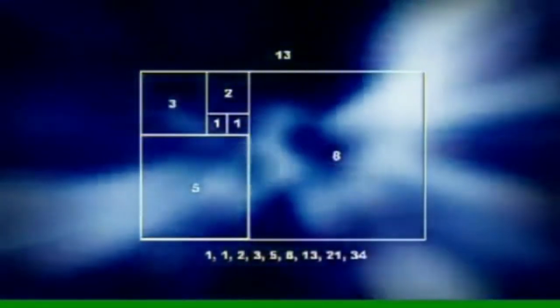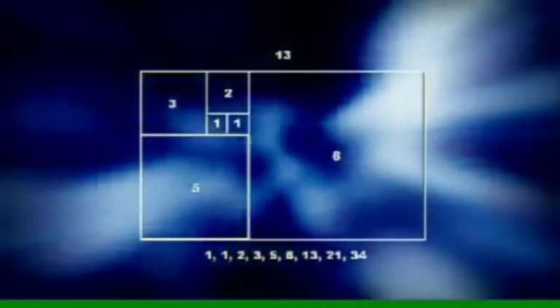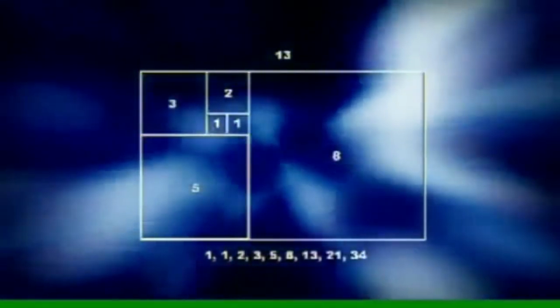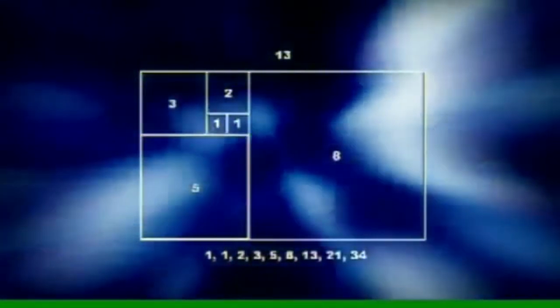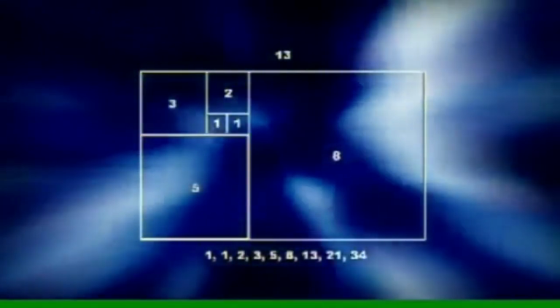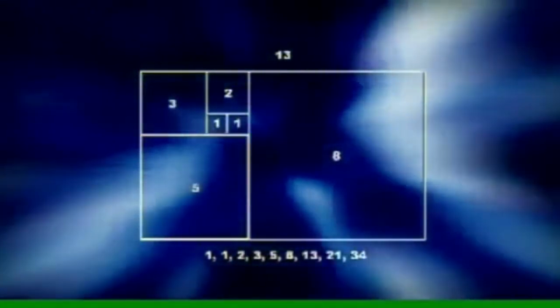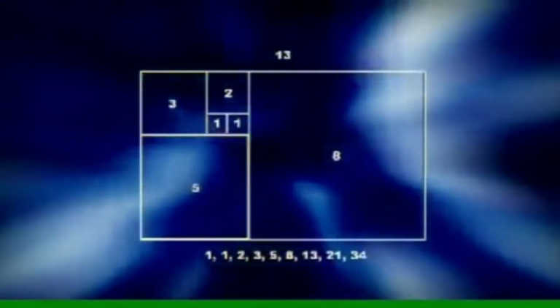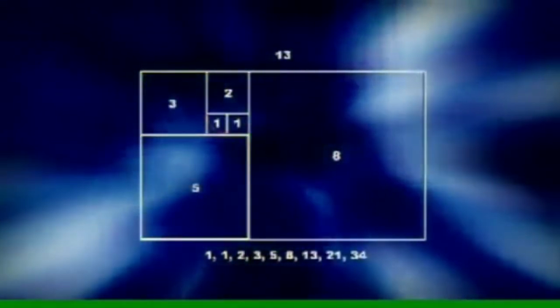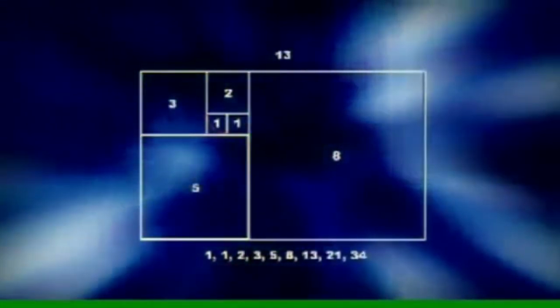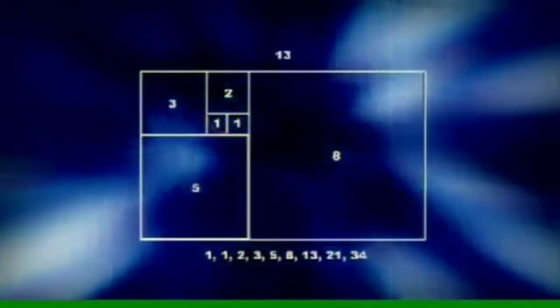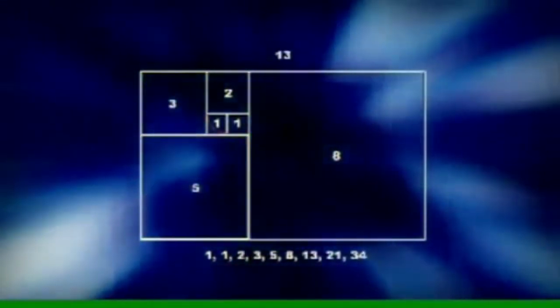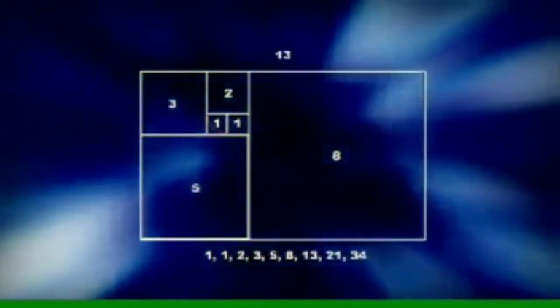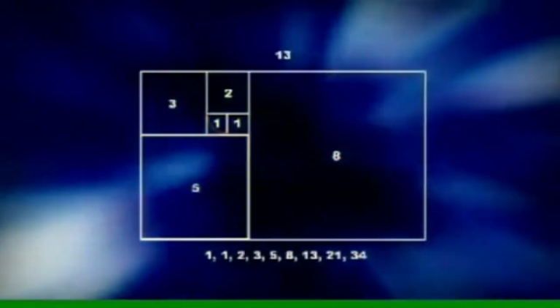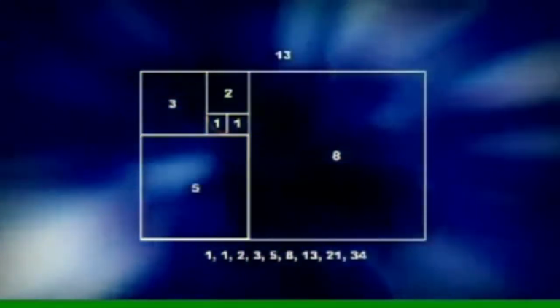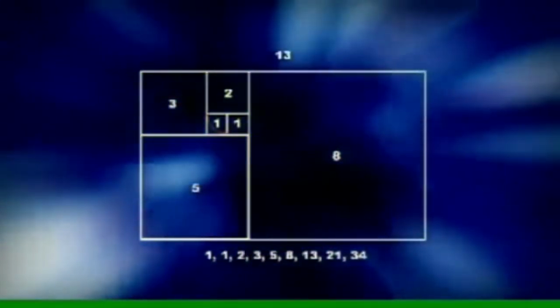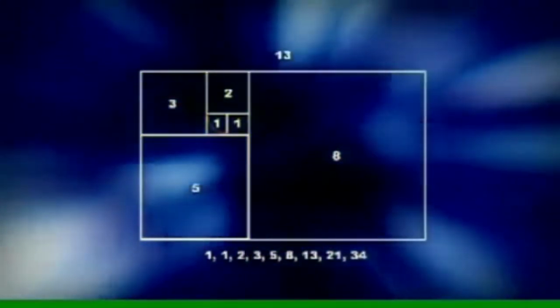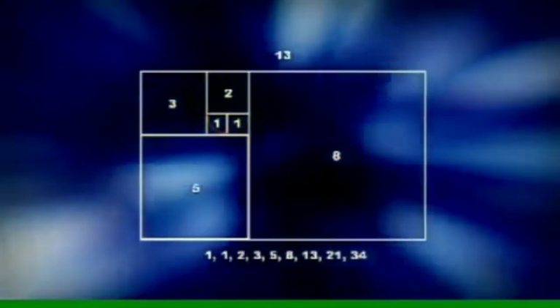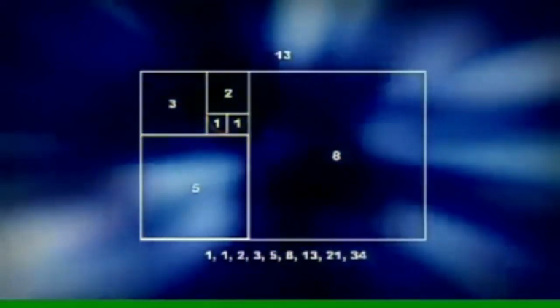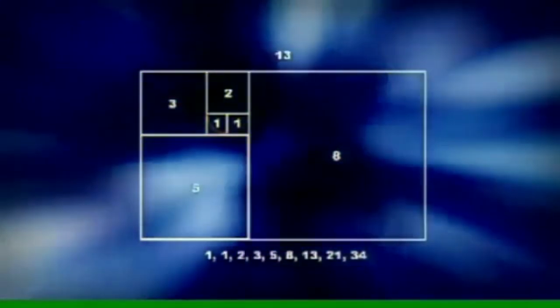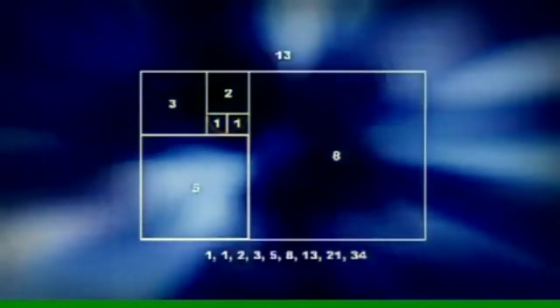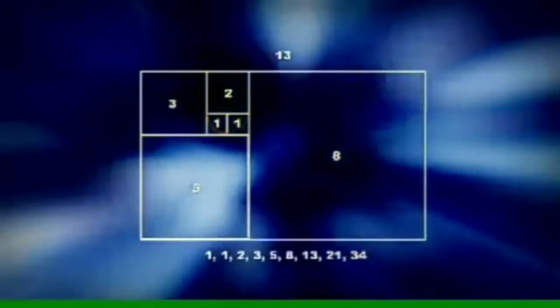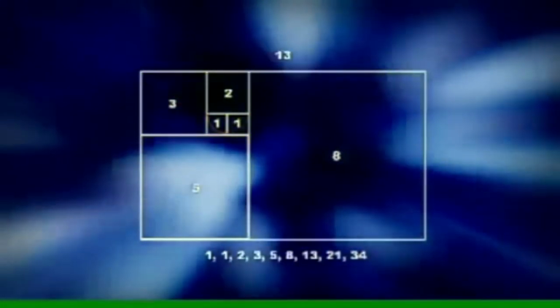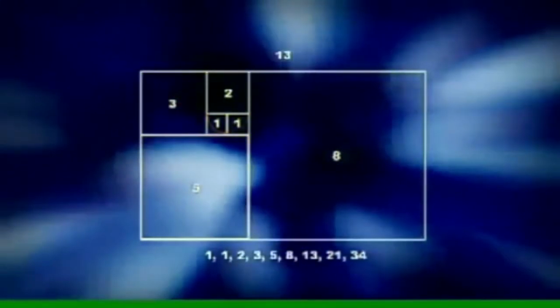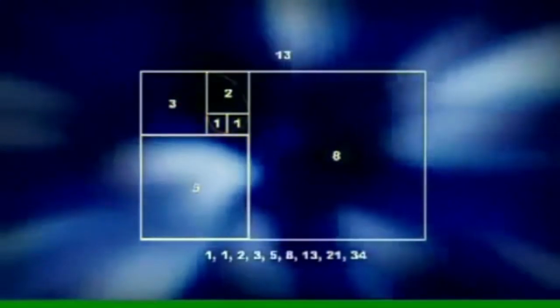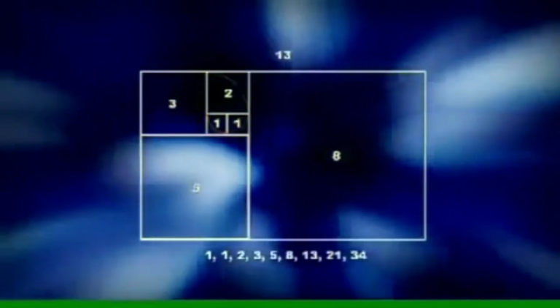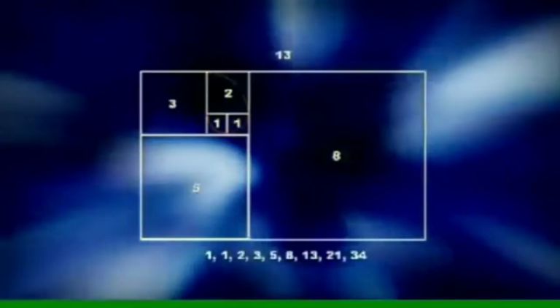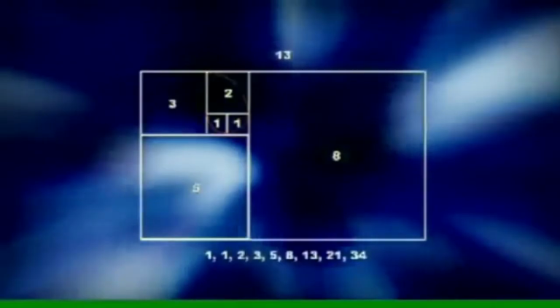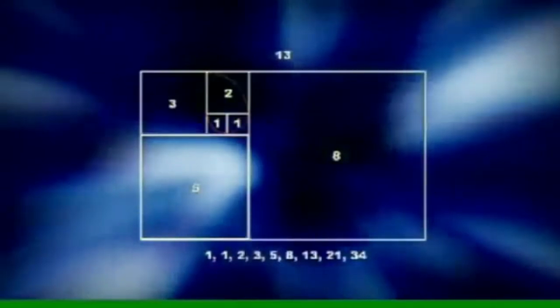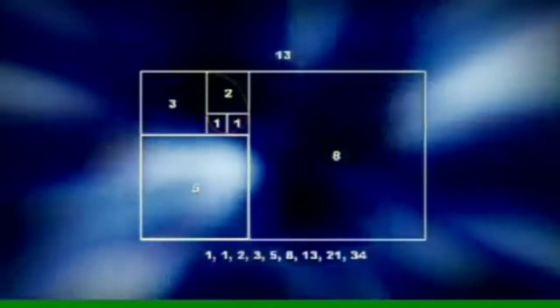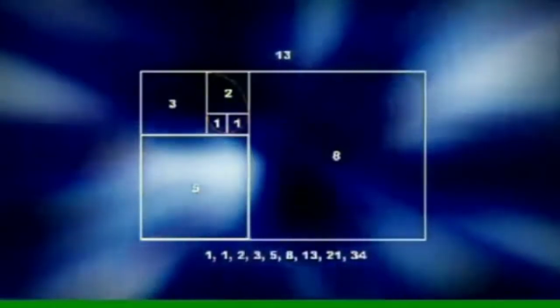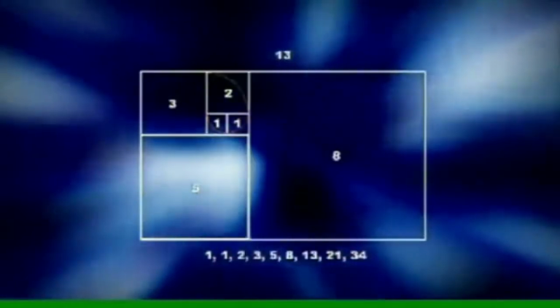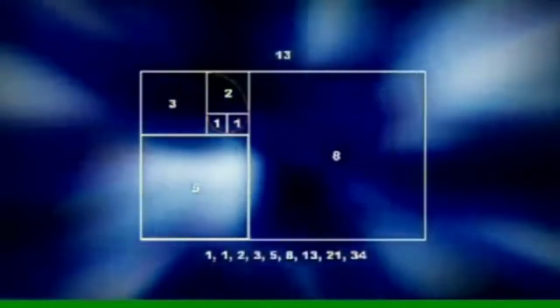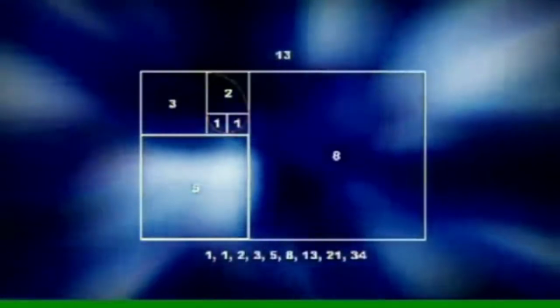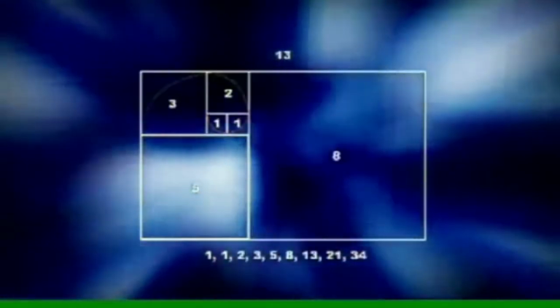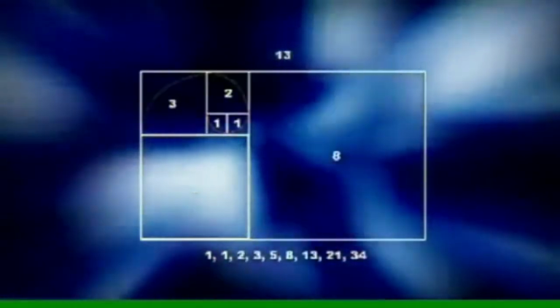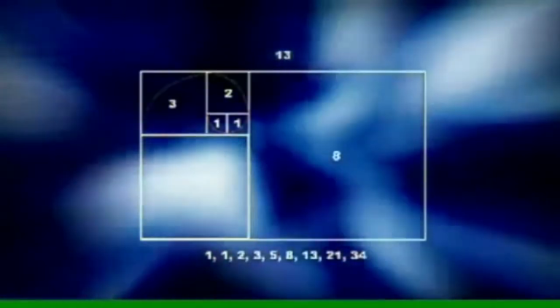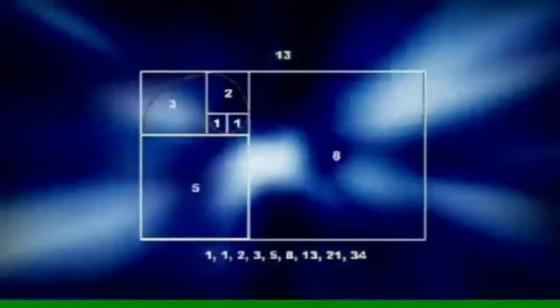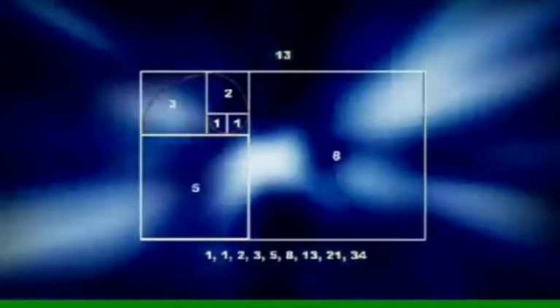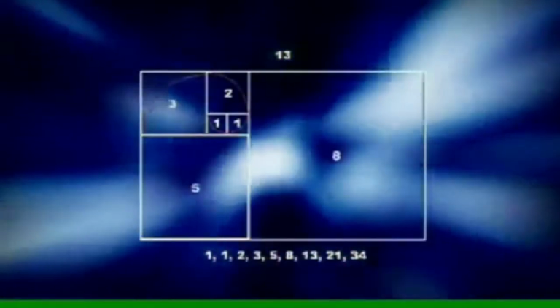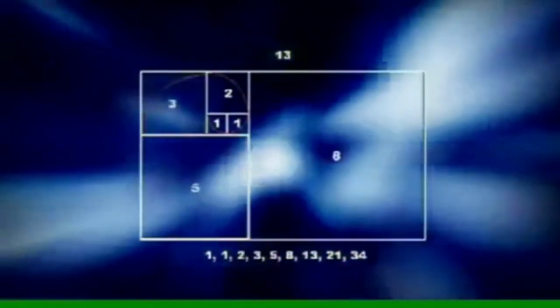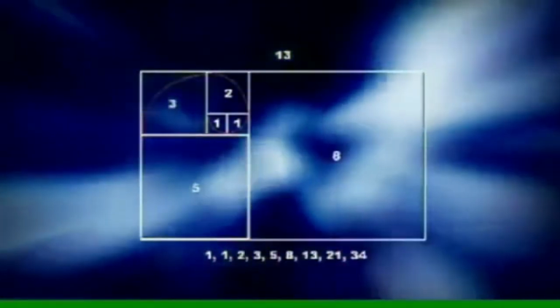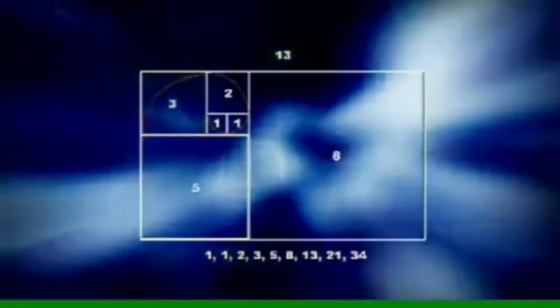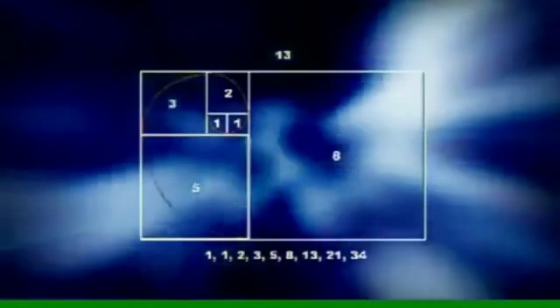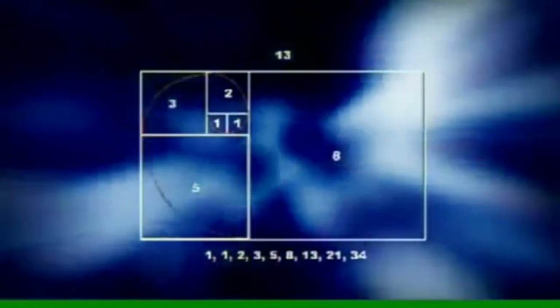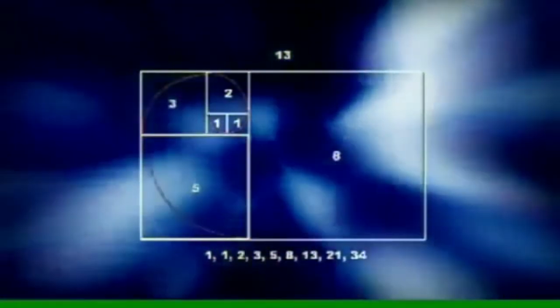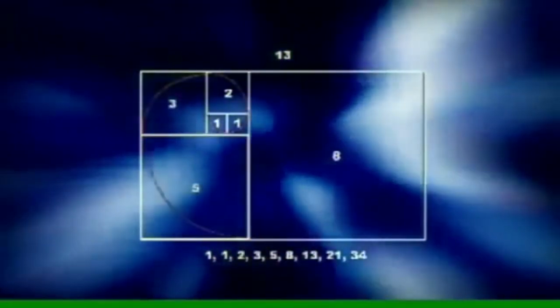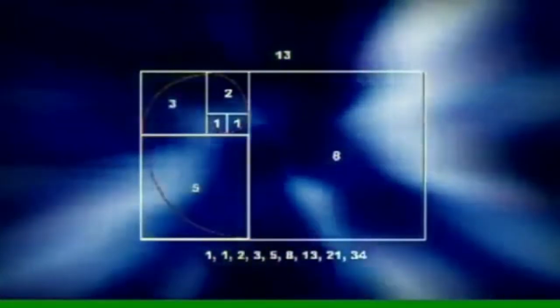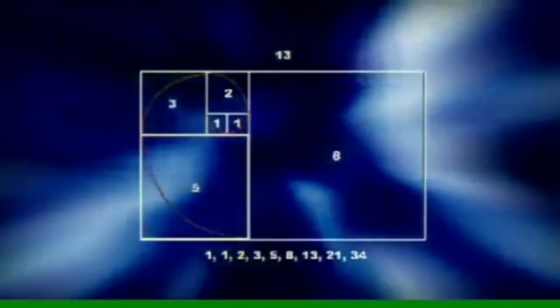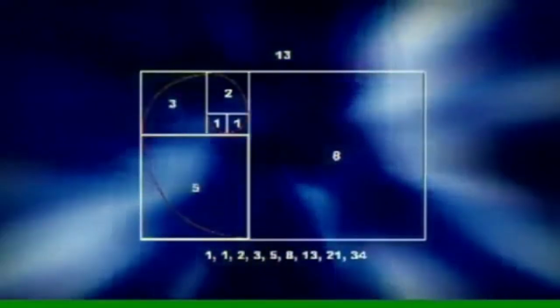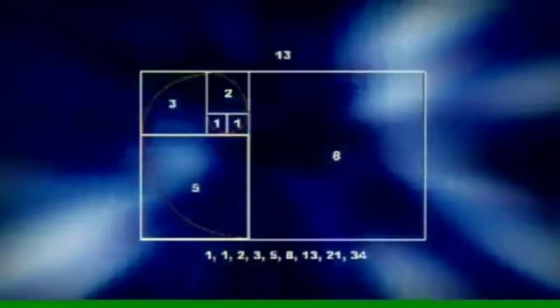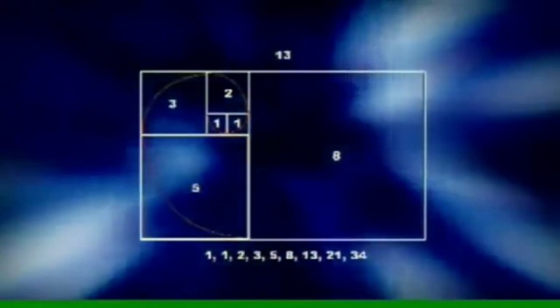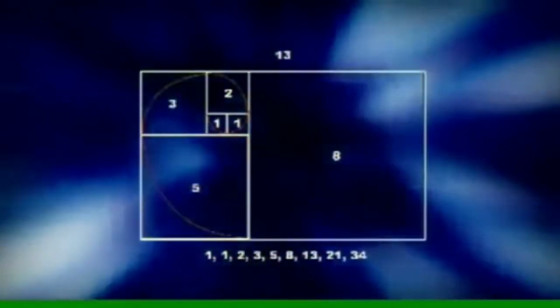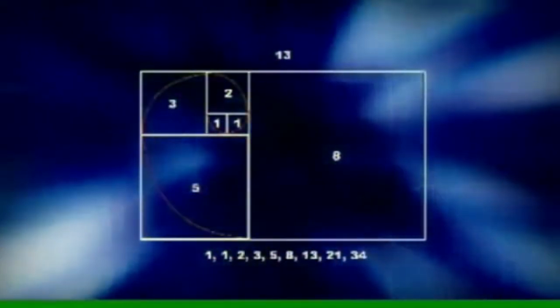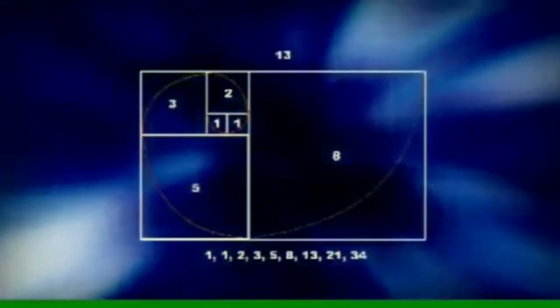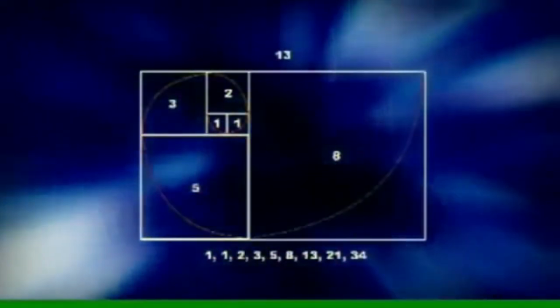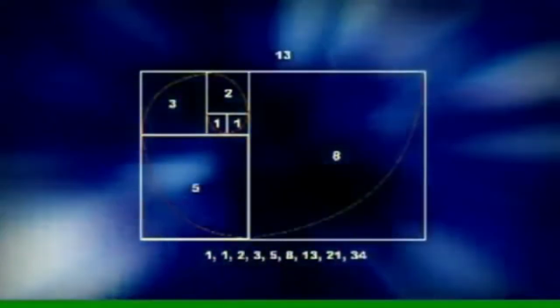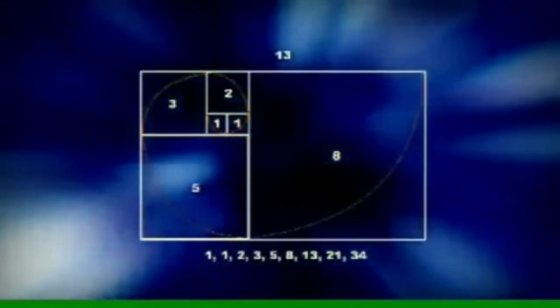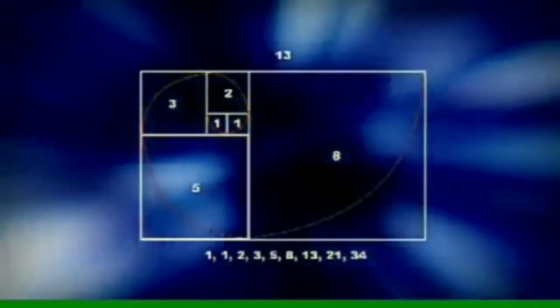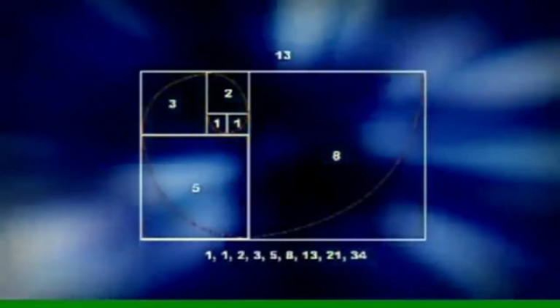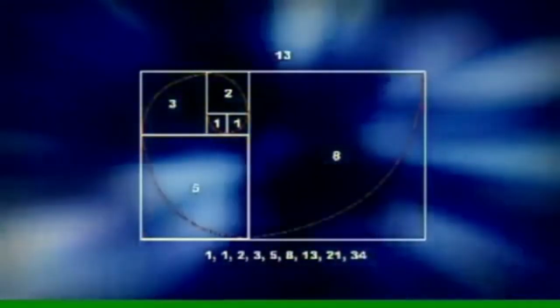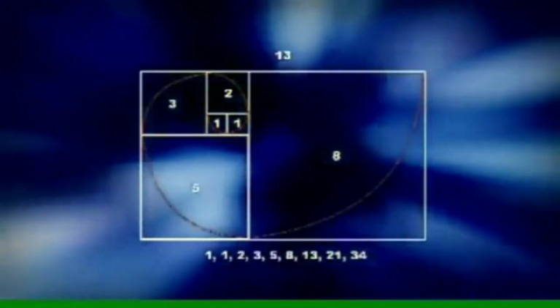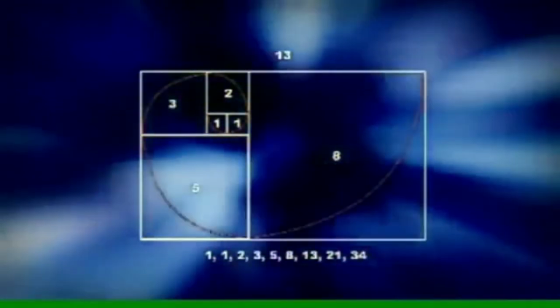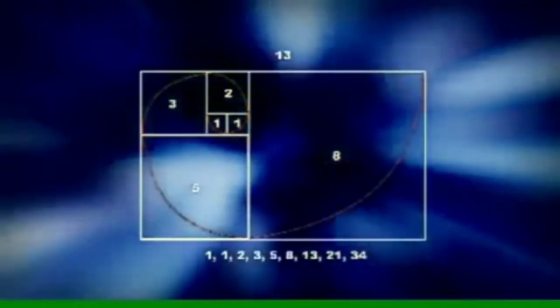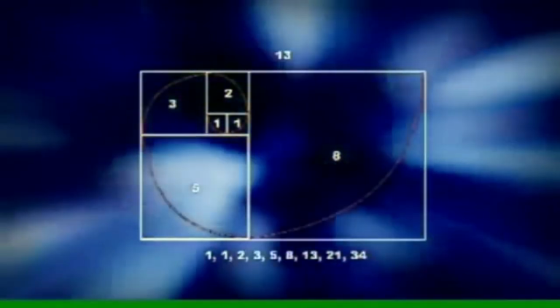and divide each with an arc, the patterns begin to take shape. We begin to see Fibonacci's spiral.